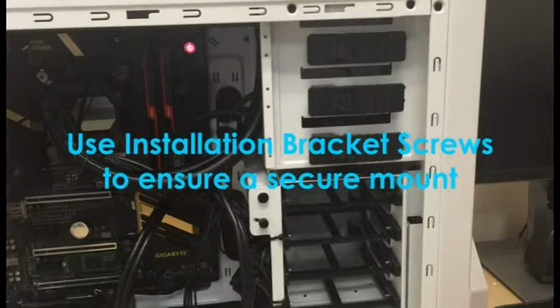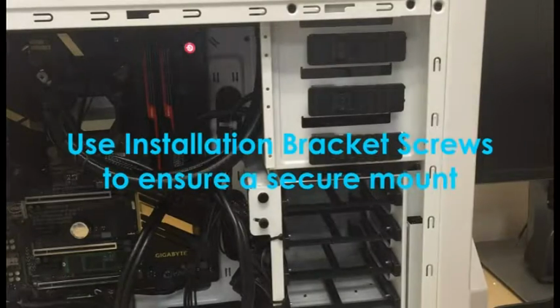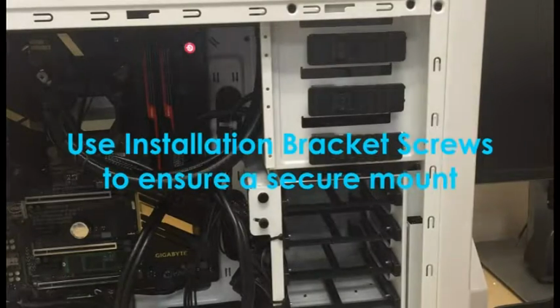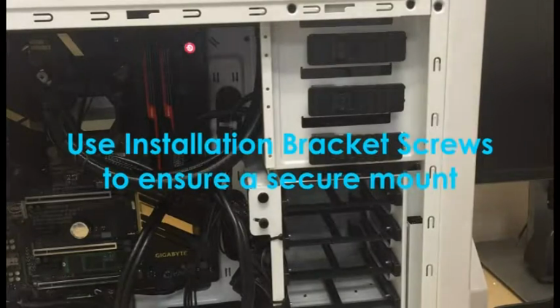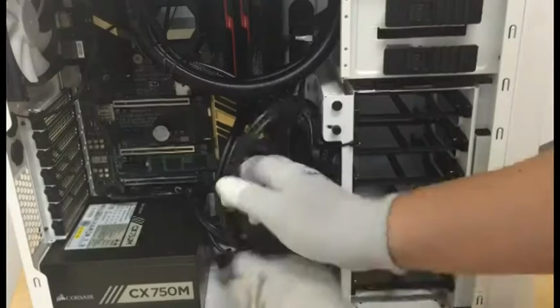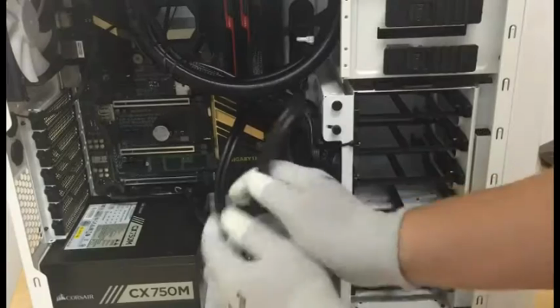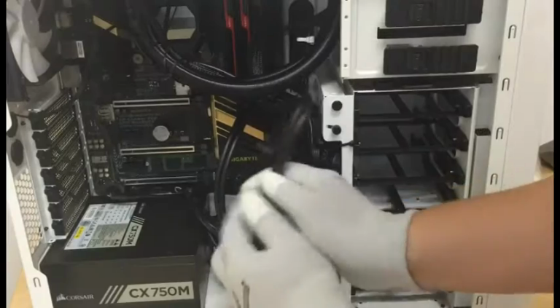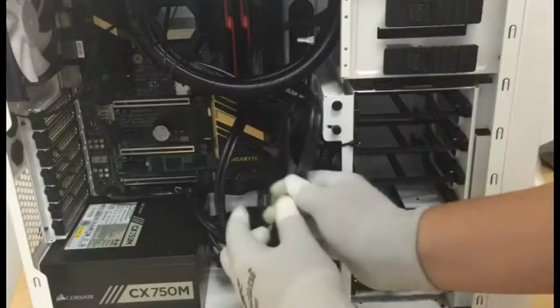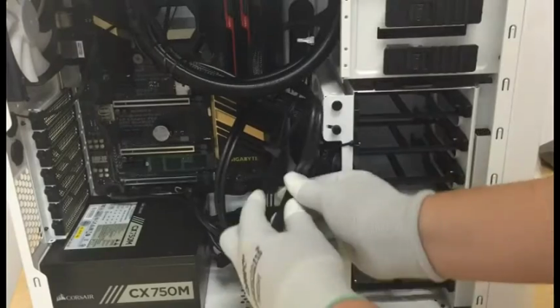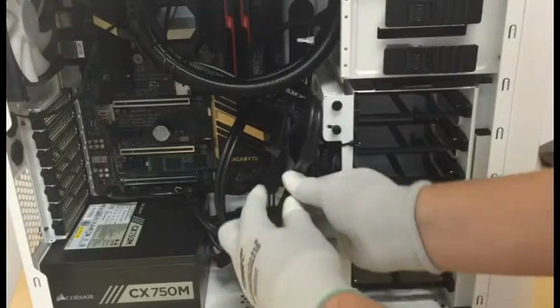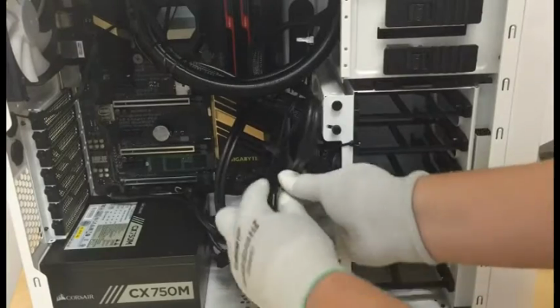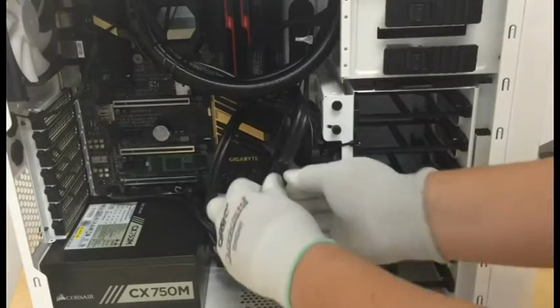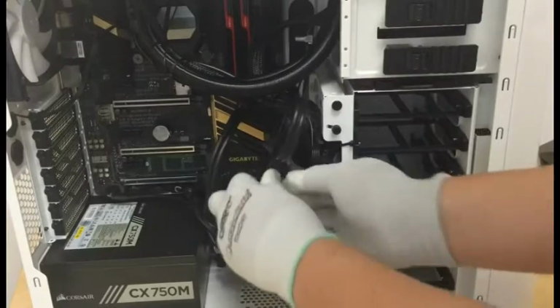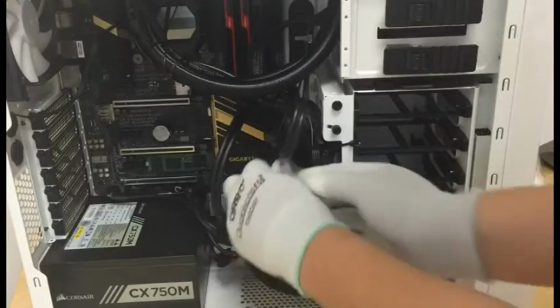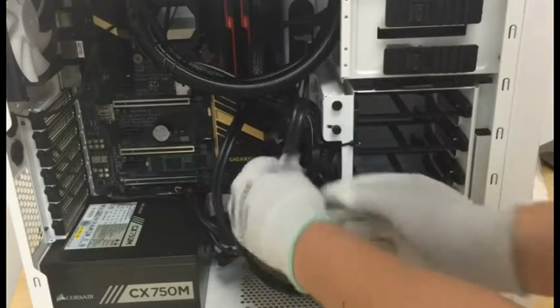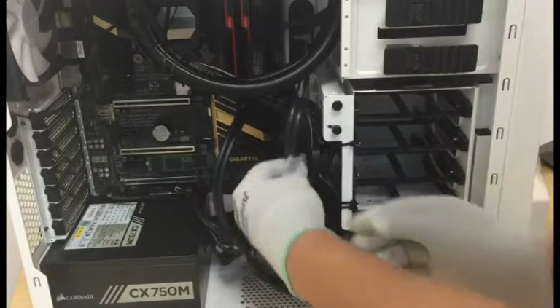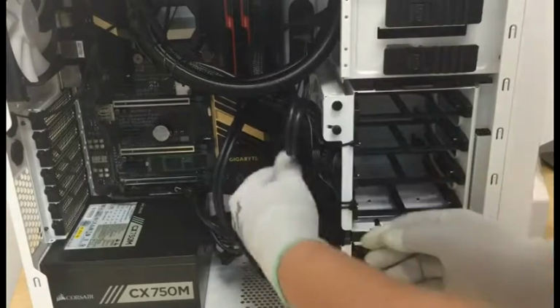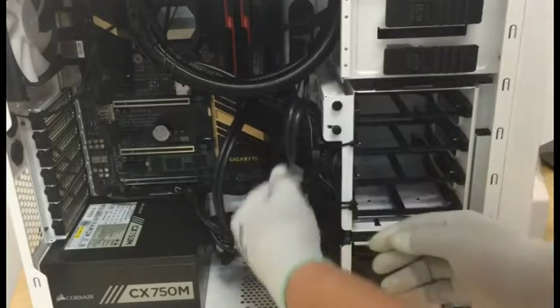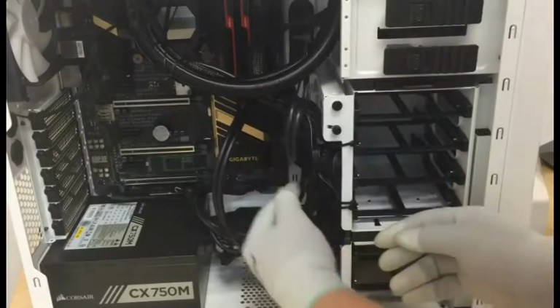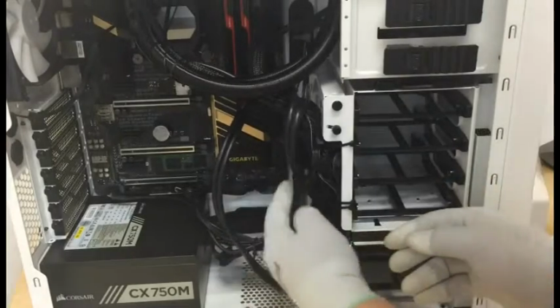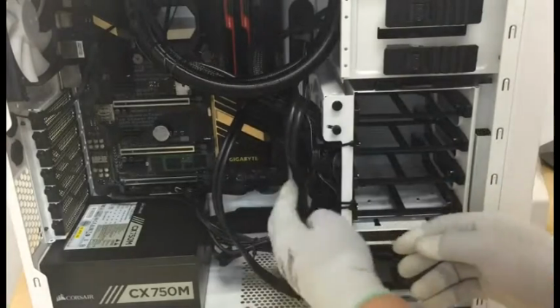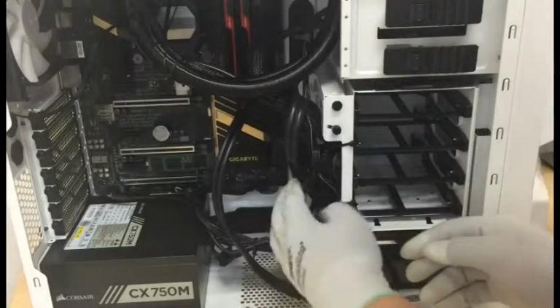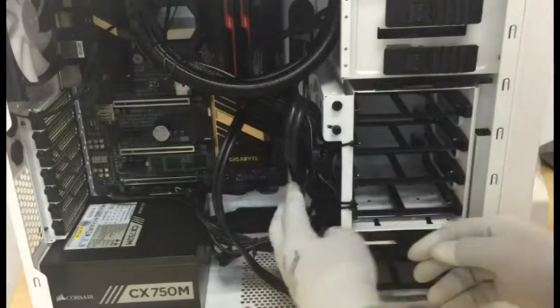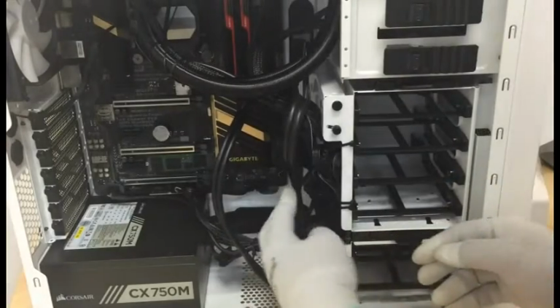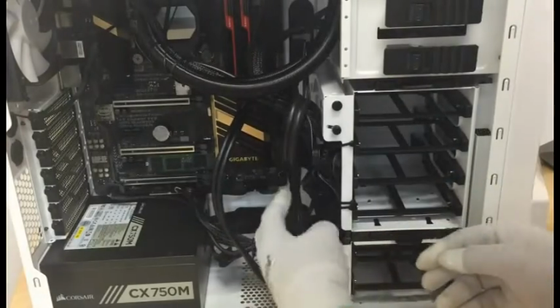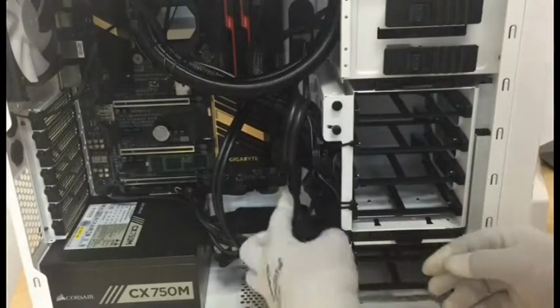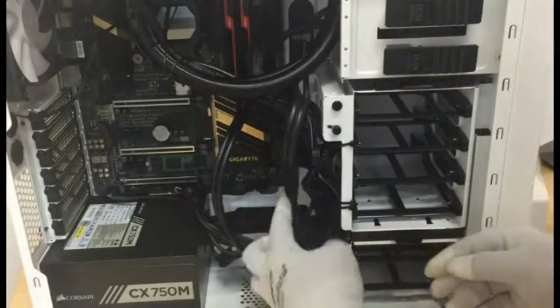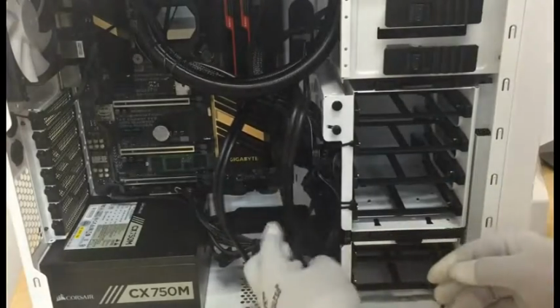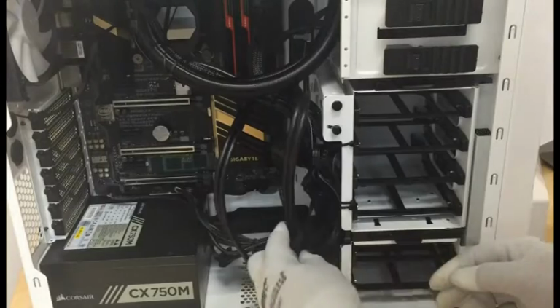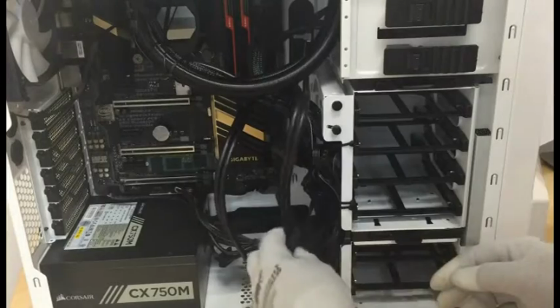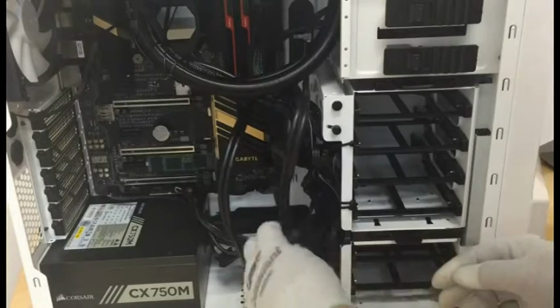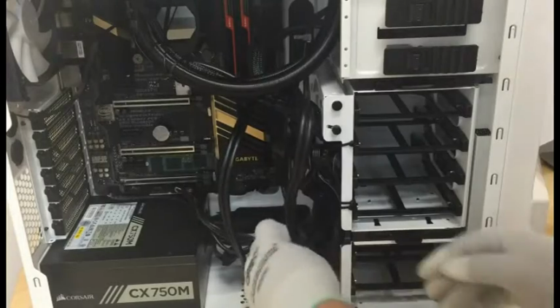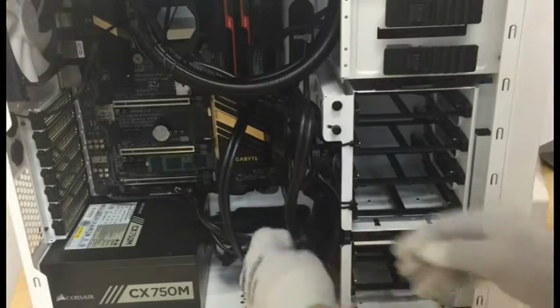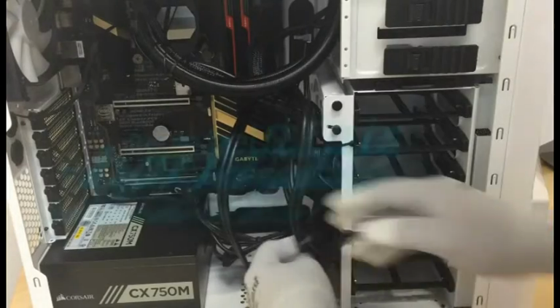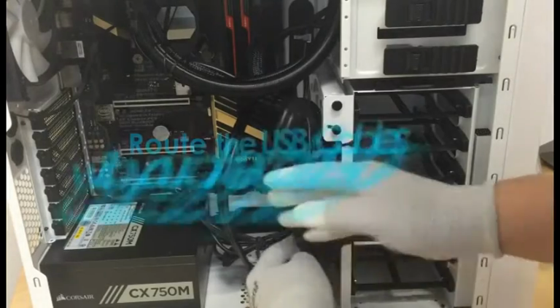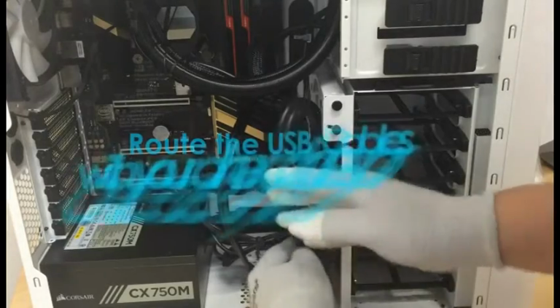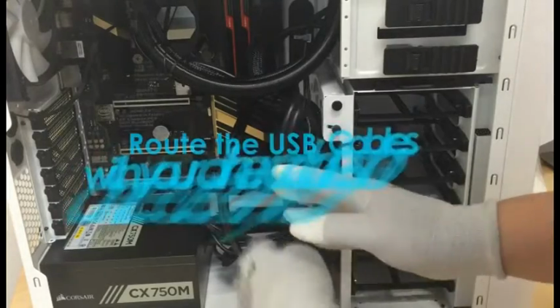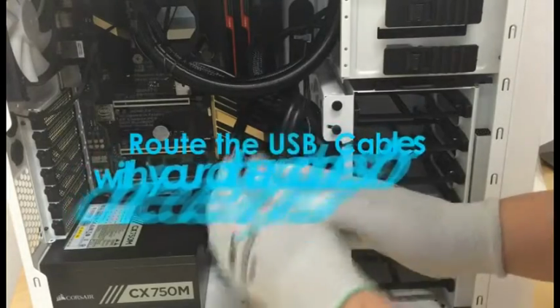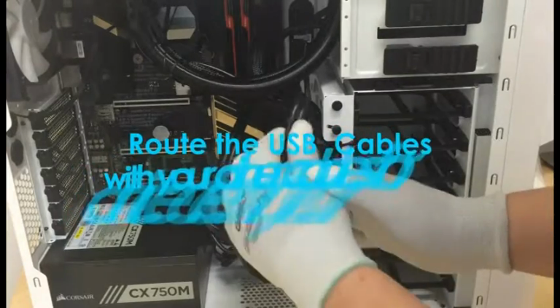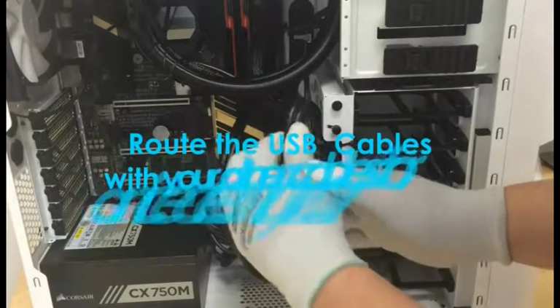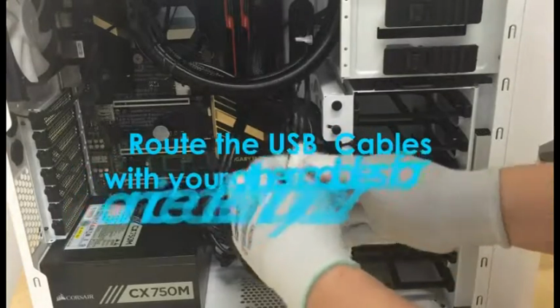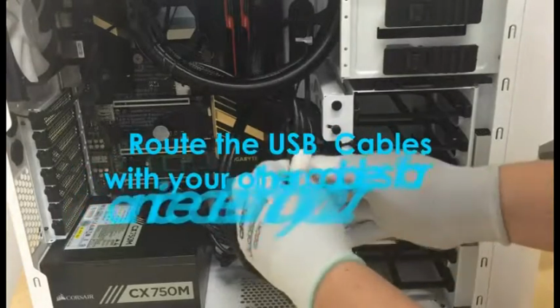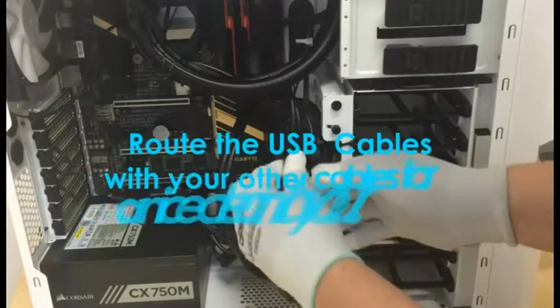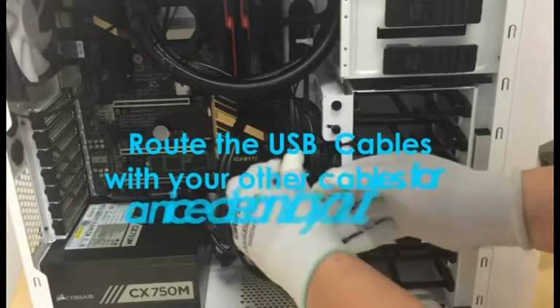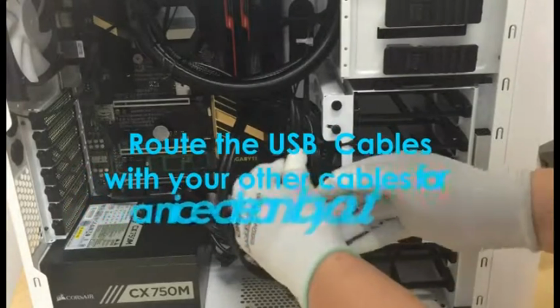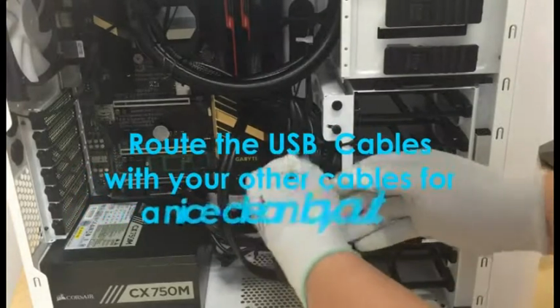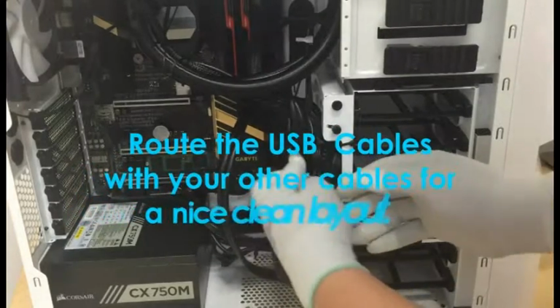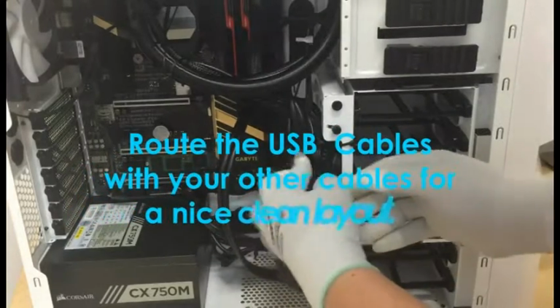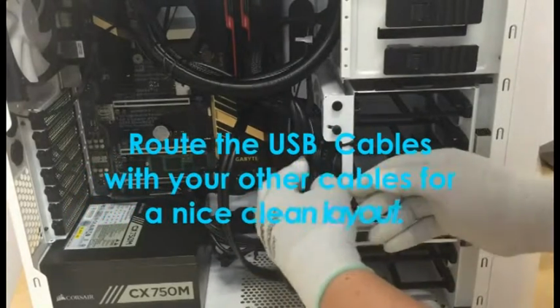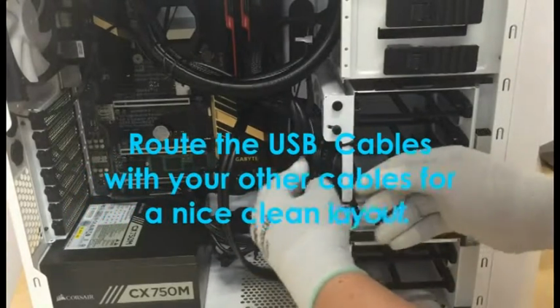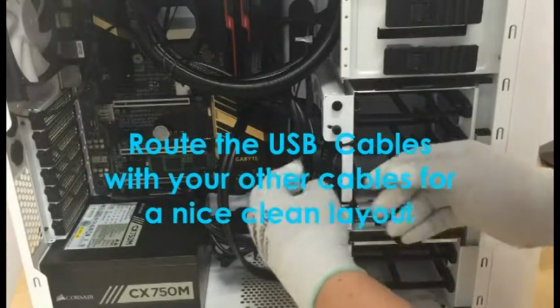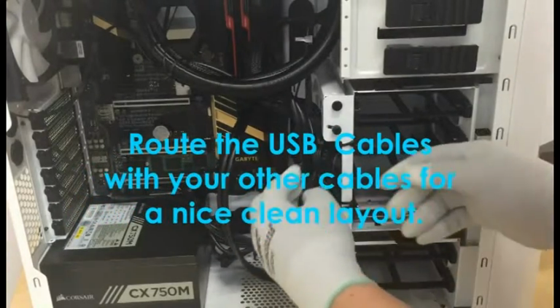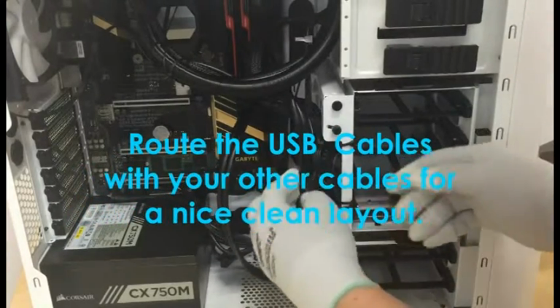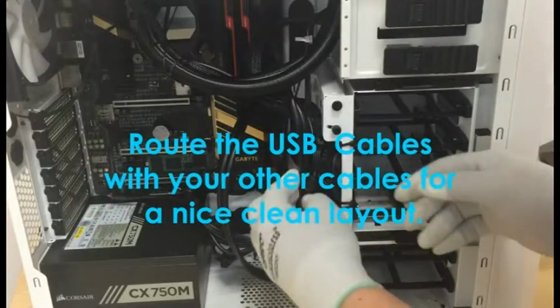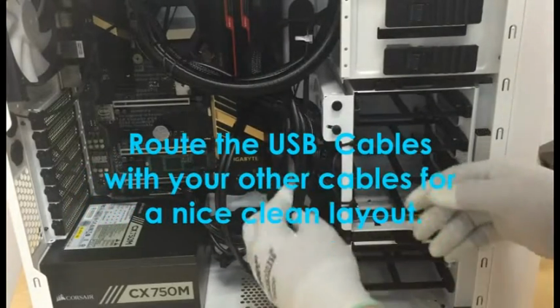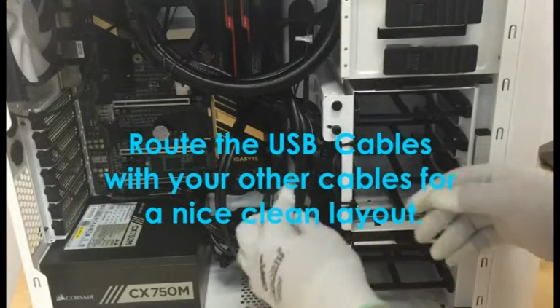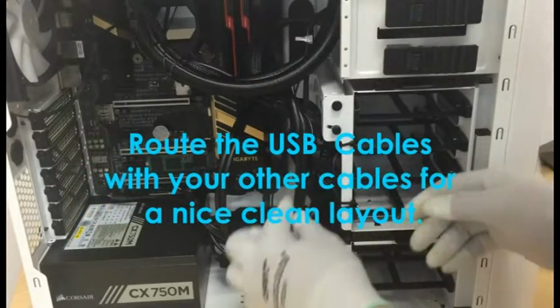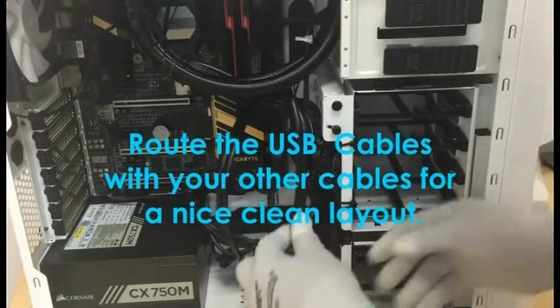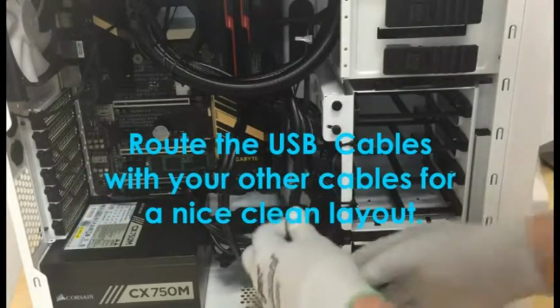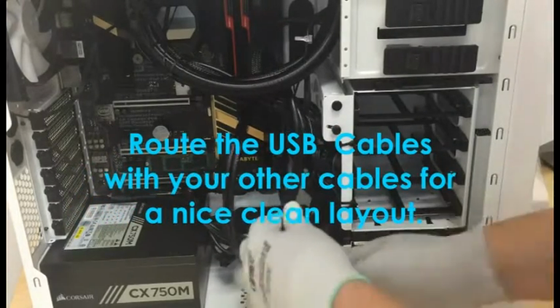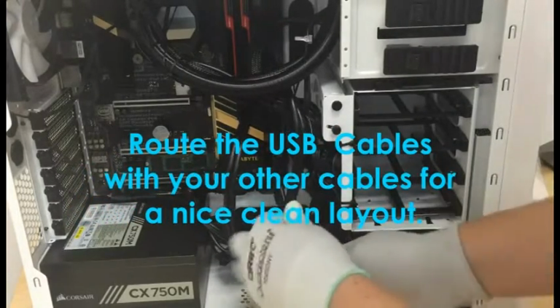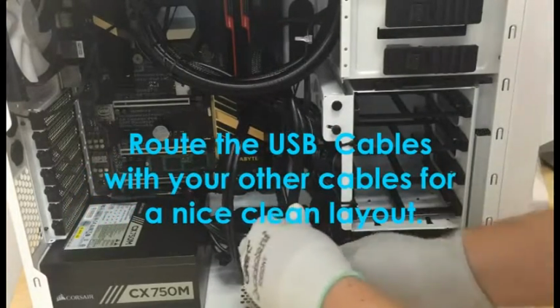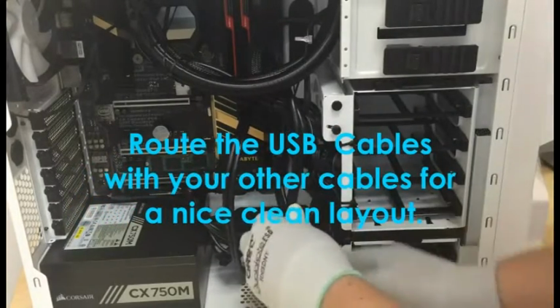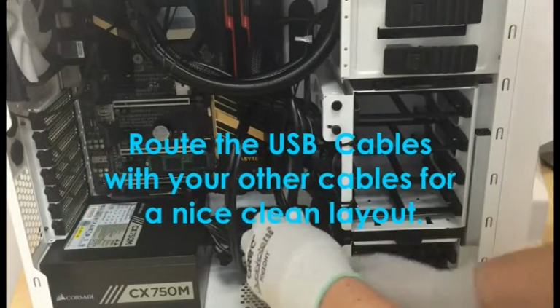Step 7: take the USB cables and route them with your other cables for a nice, clean layout.